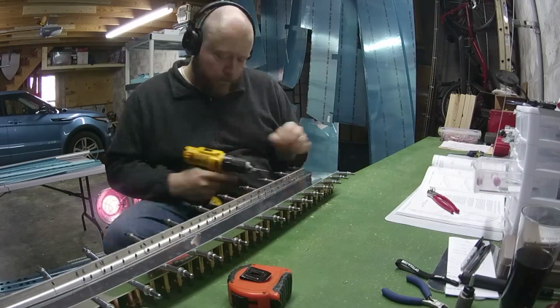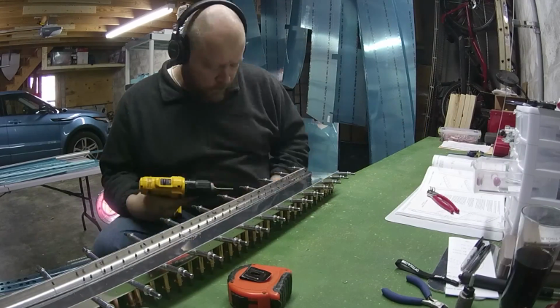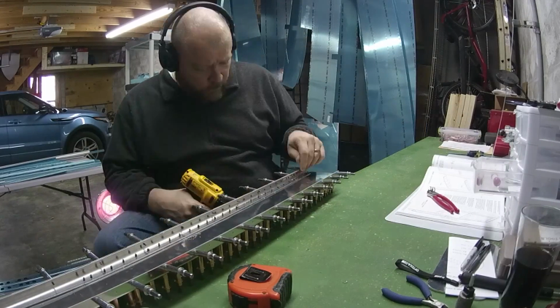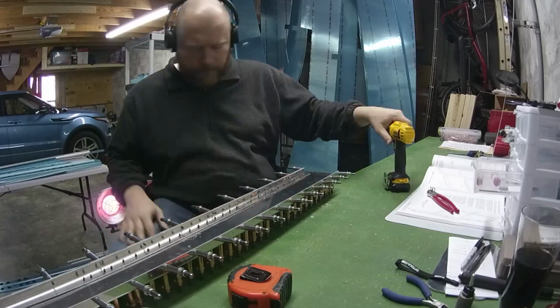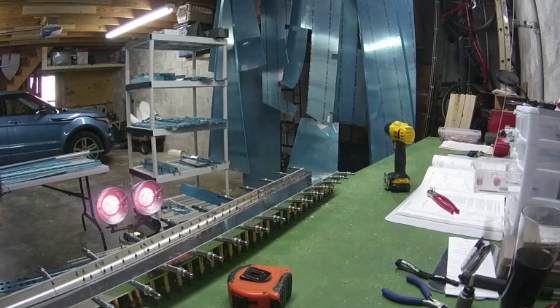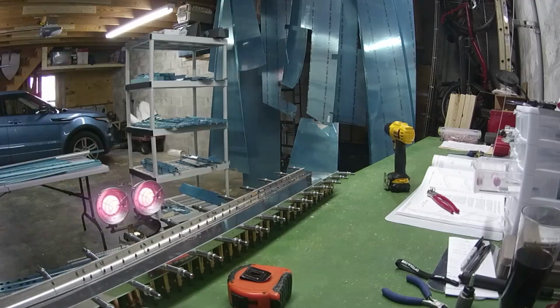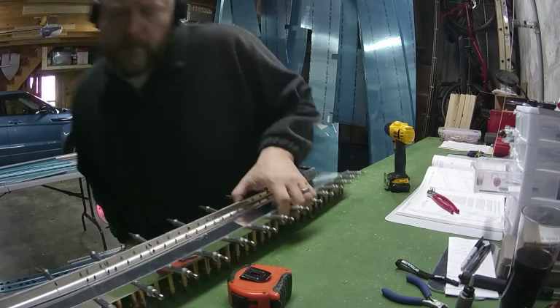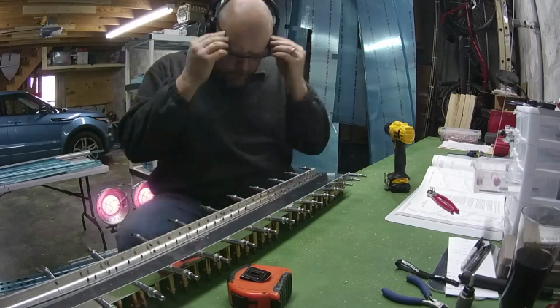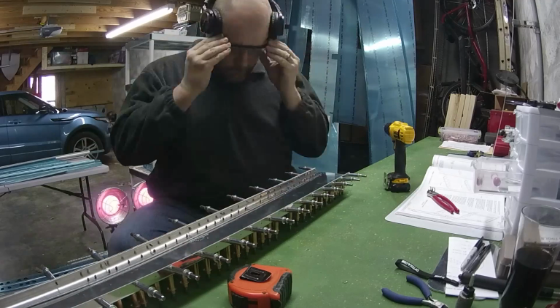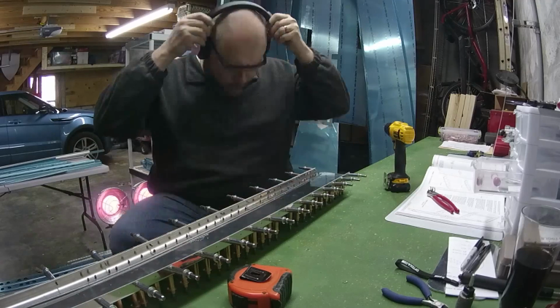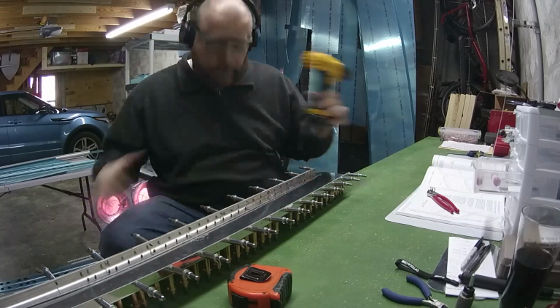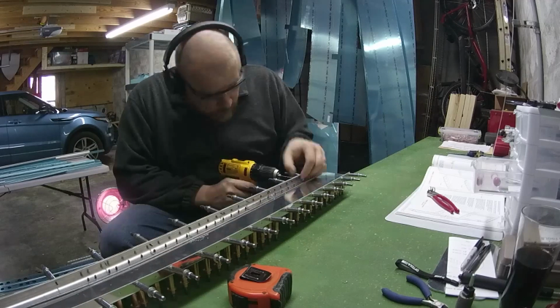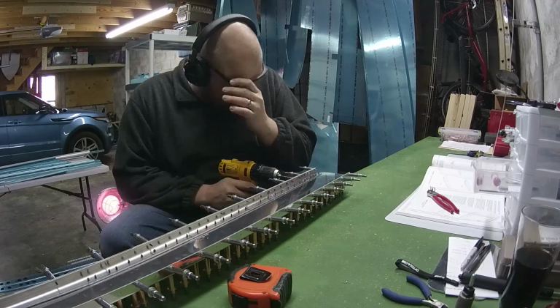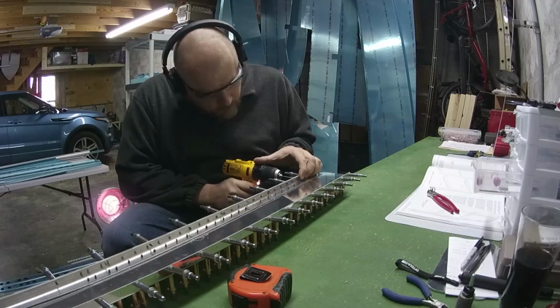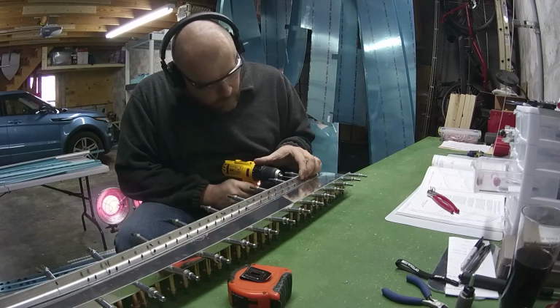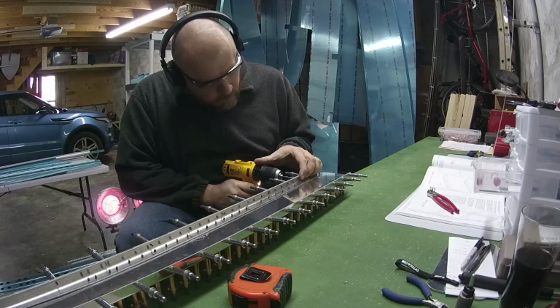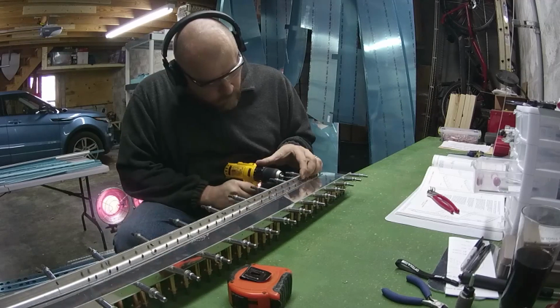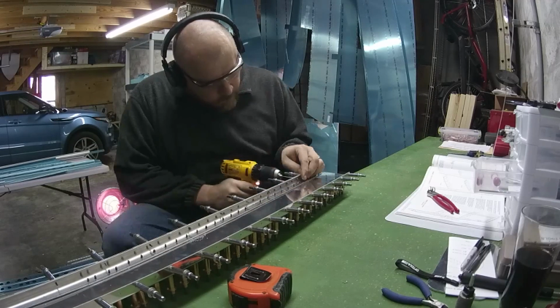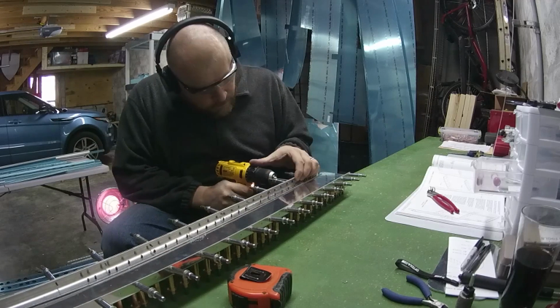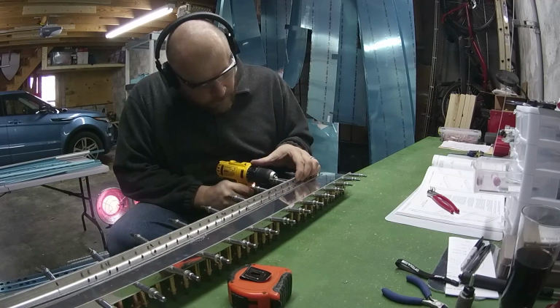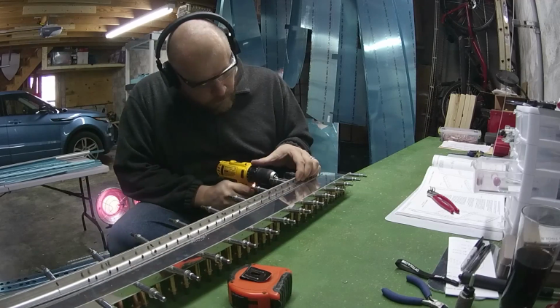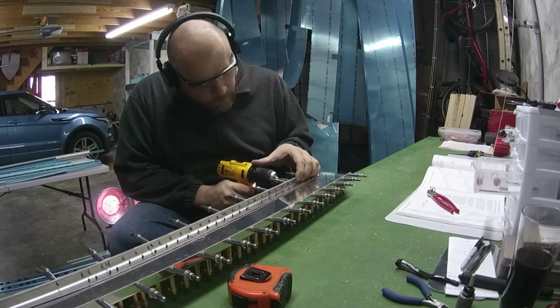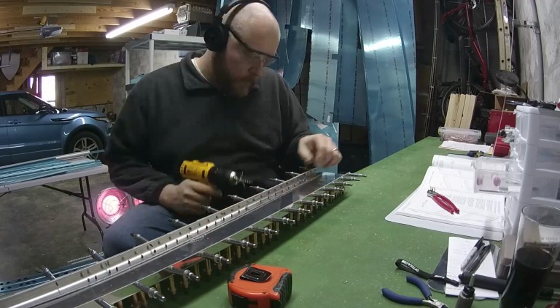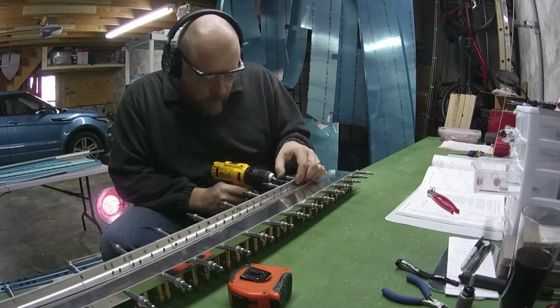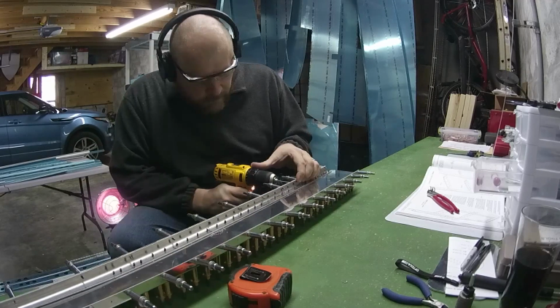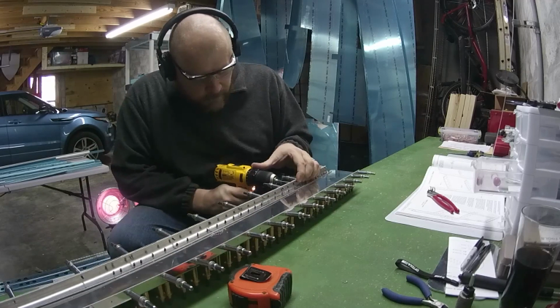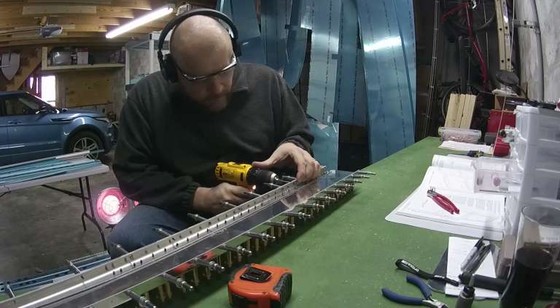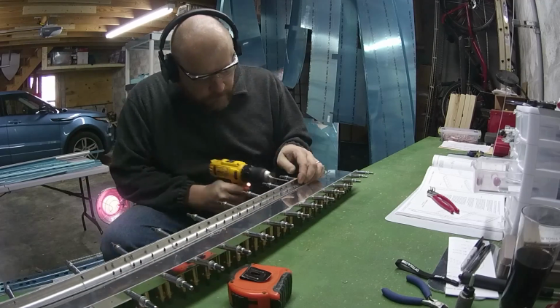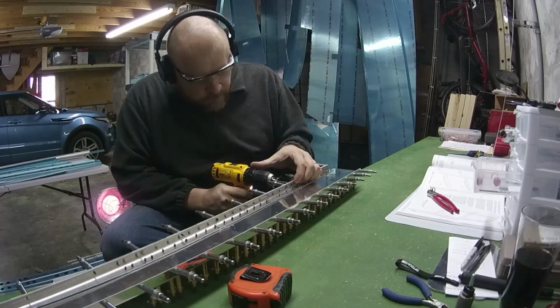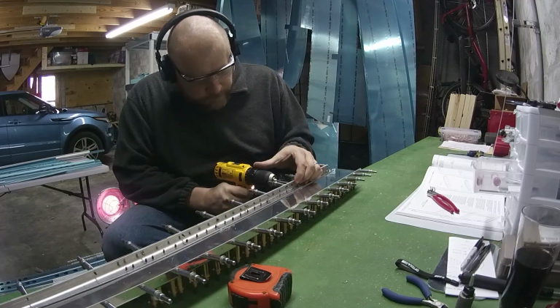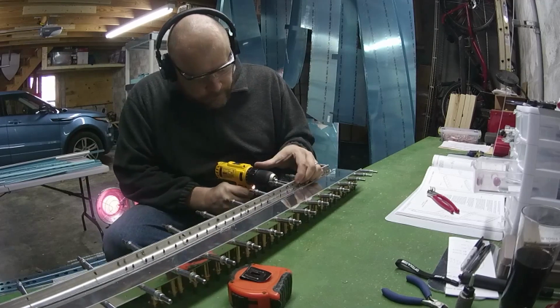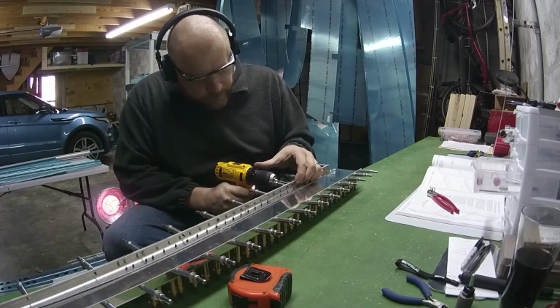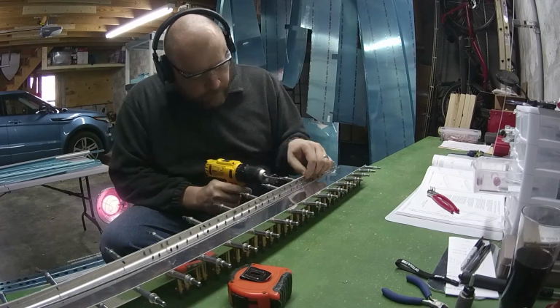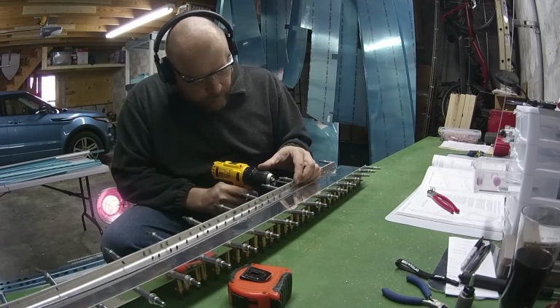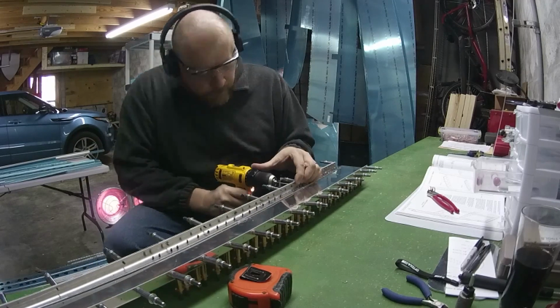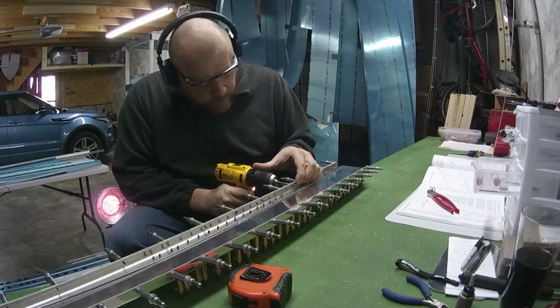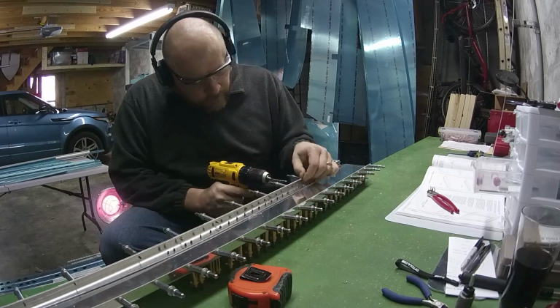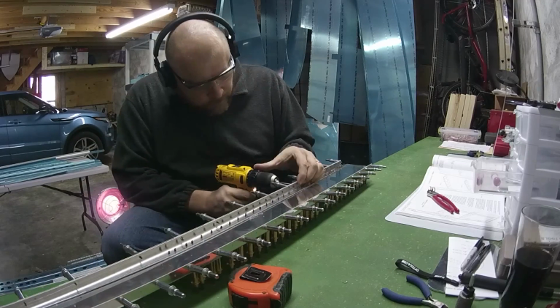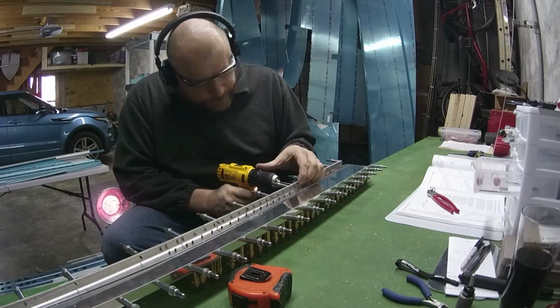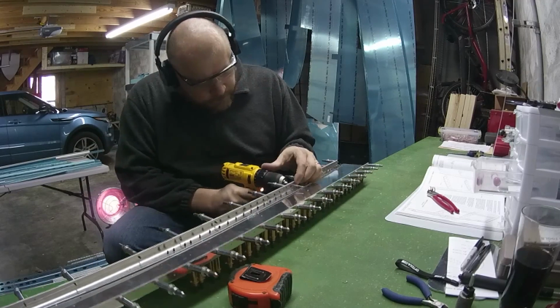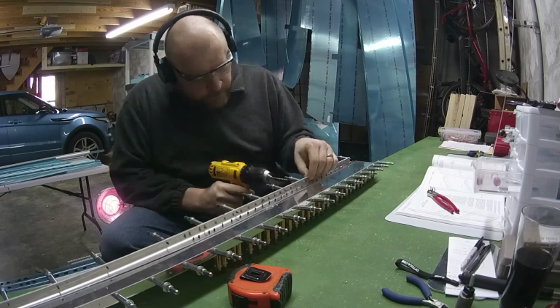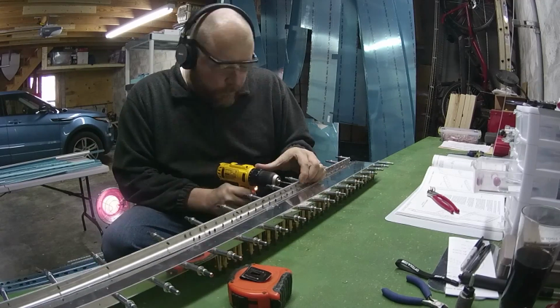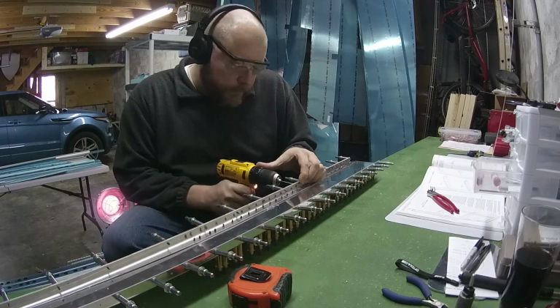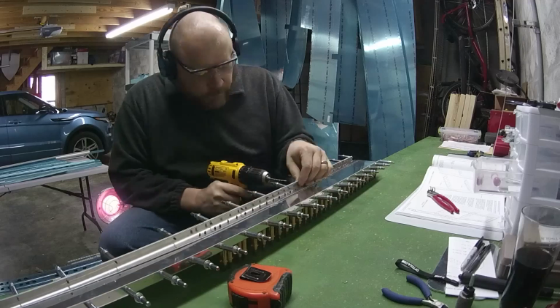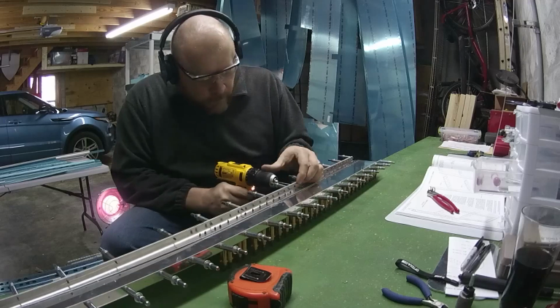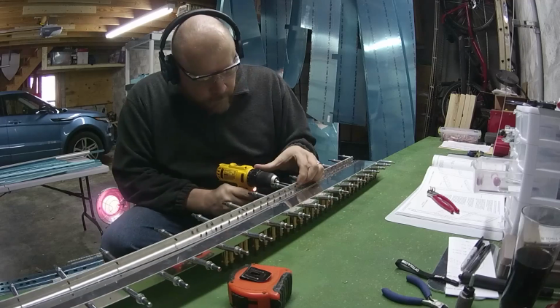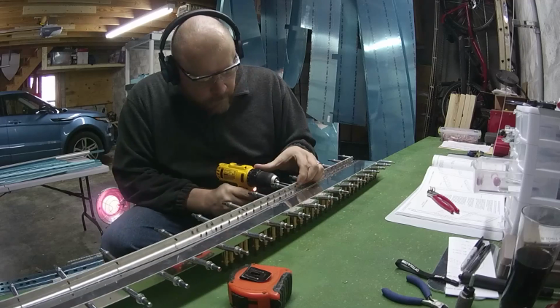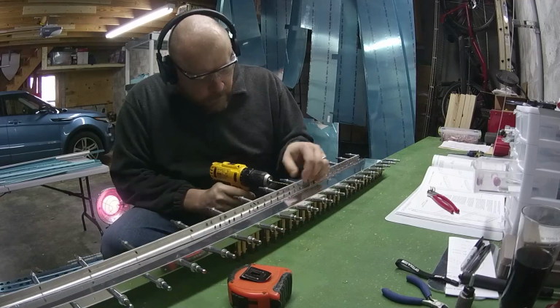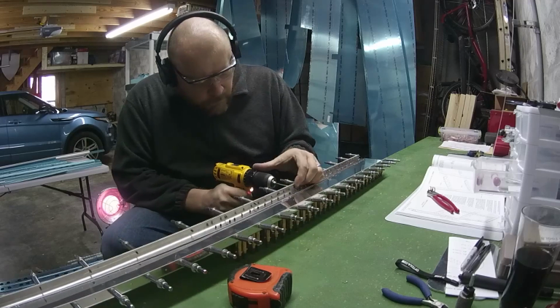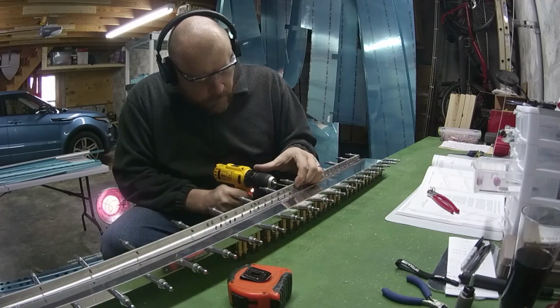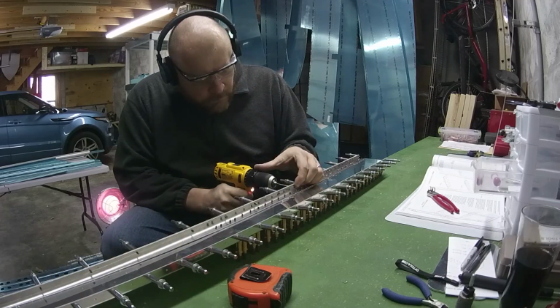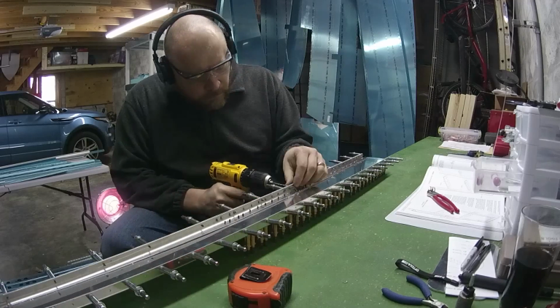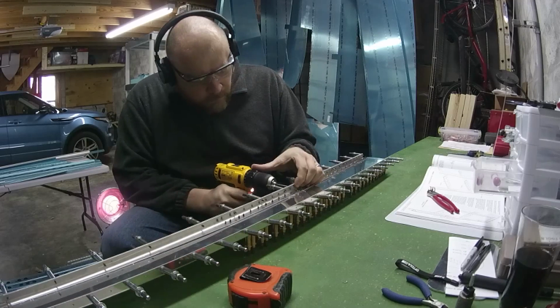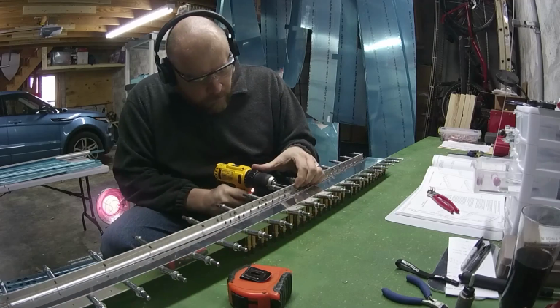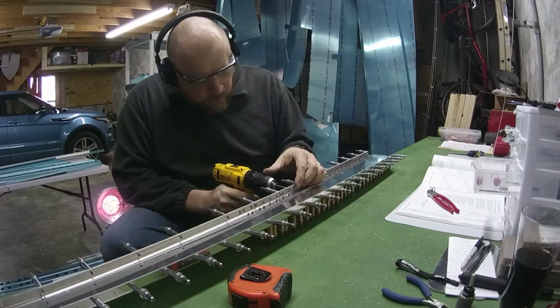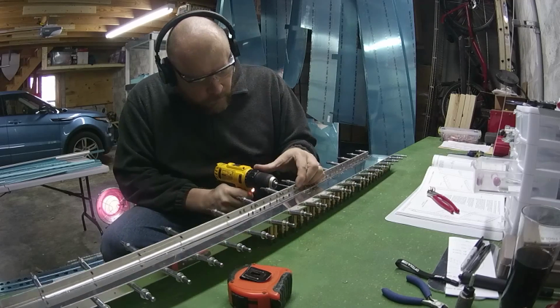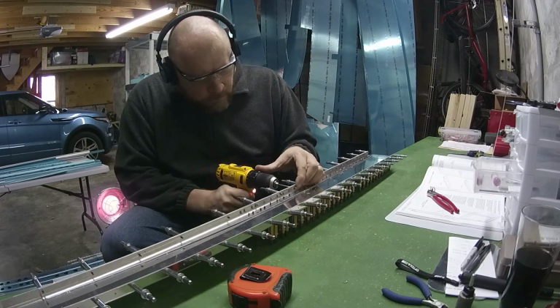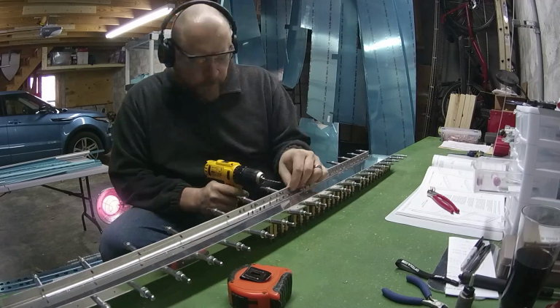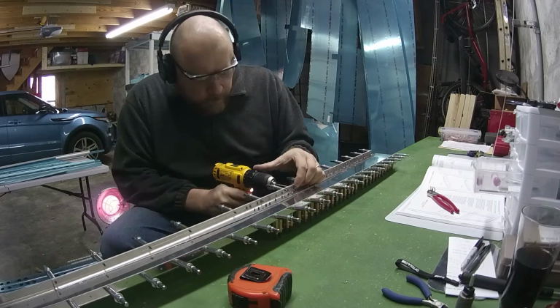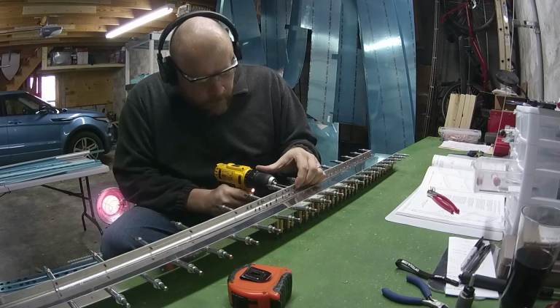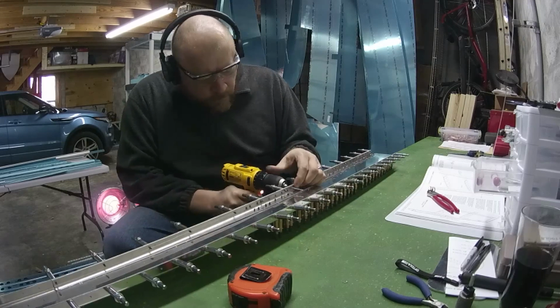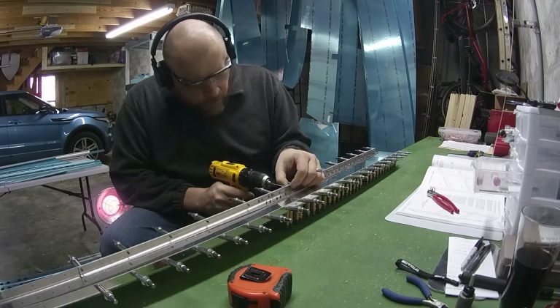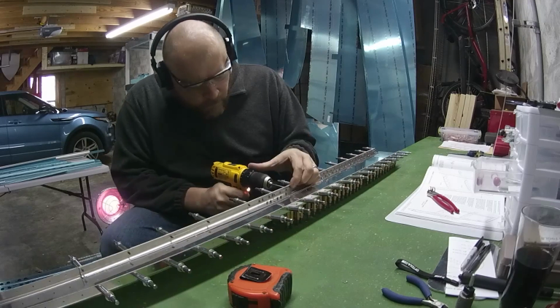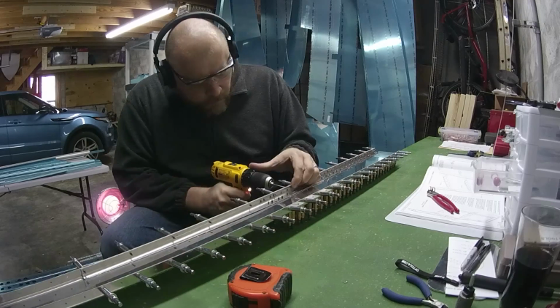I also realized at this point there's a lot of aluminum flying around, so I went and got some goggles and glasses and put those on for eye protection, which is something I should have been doing all along.